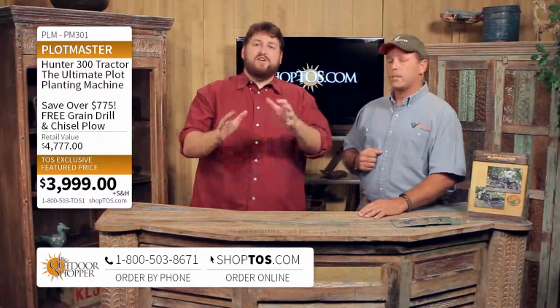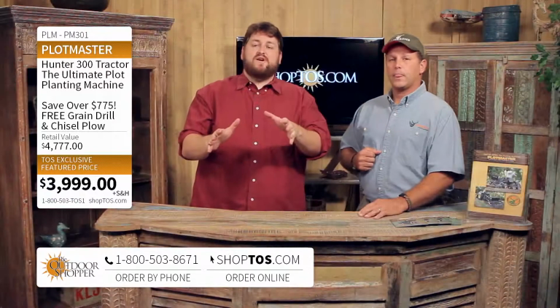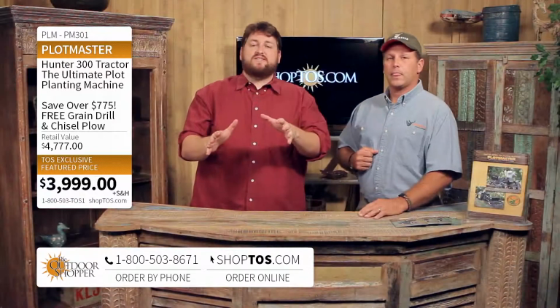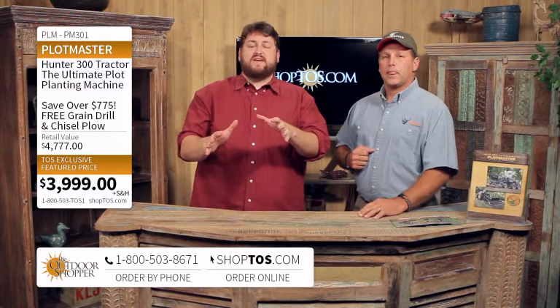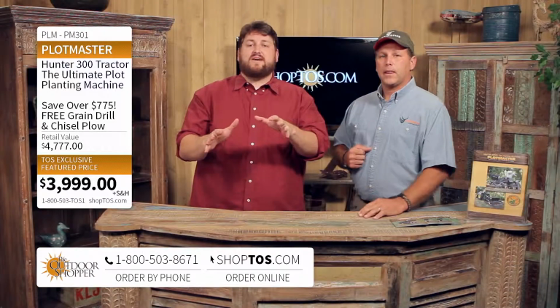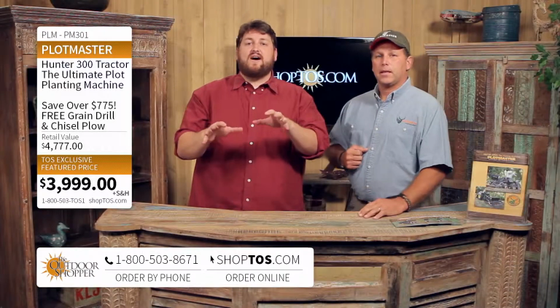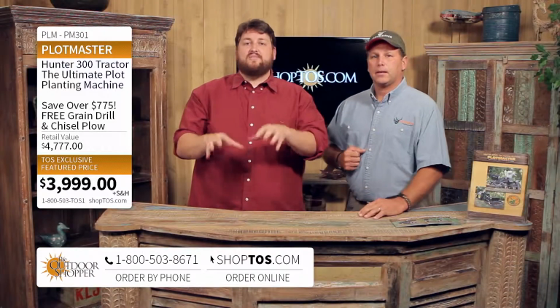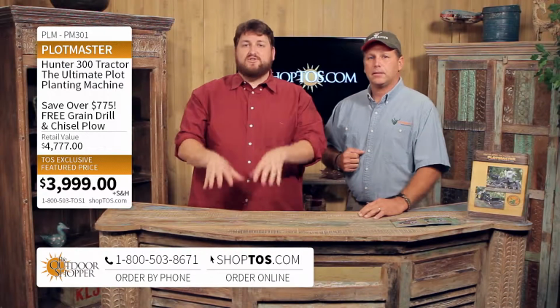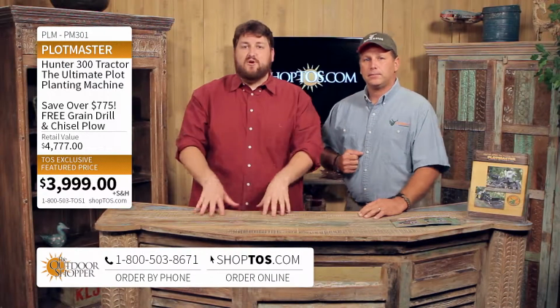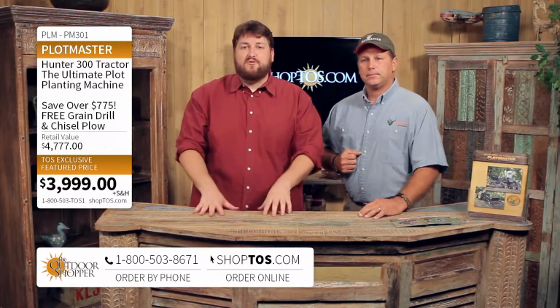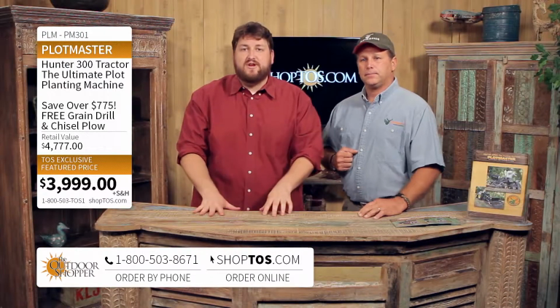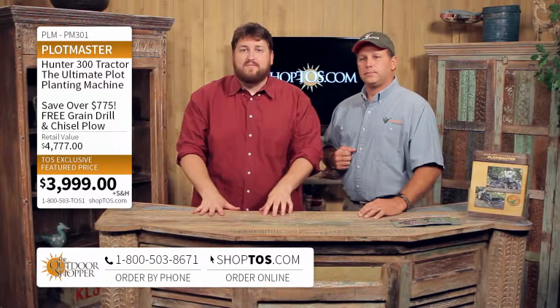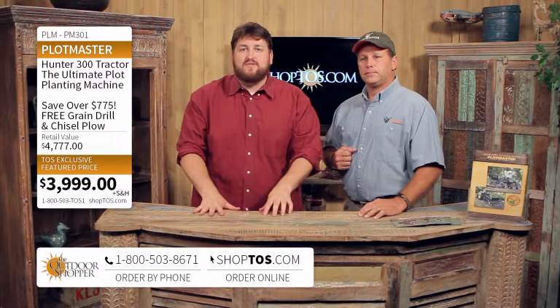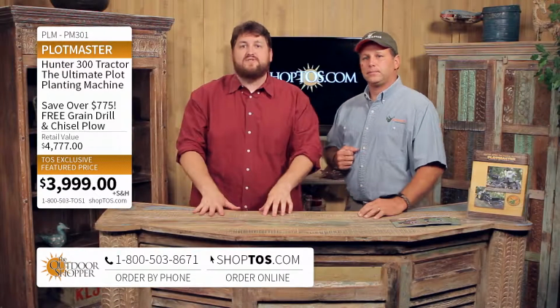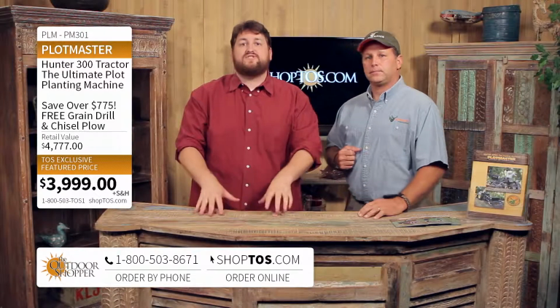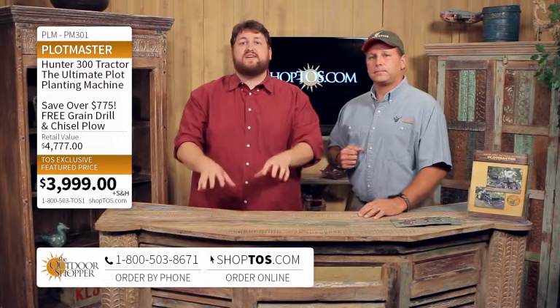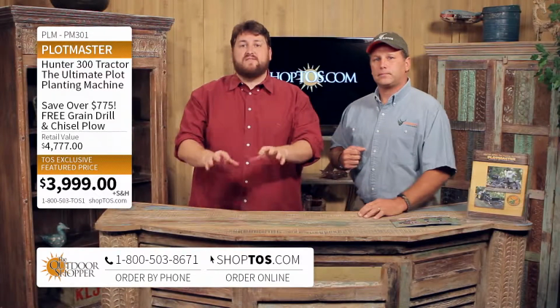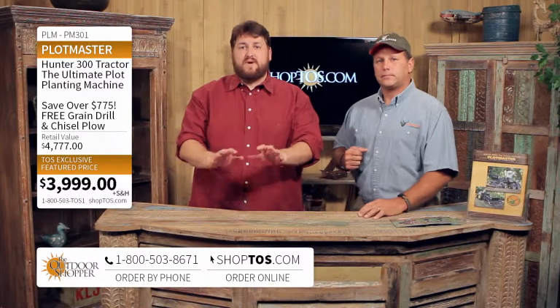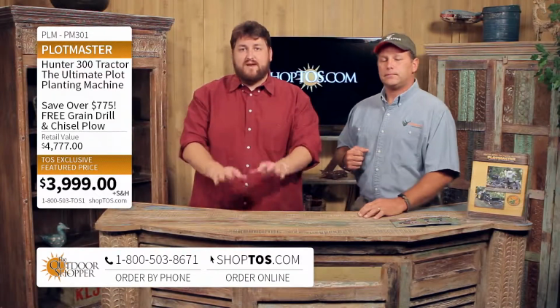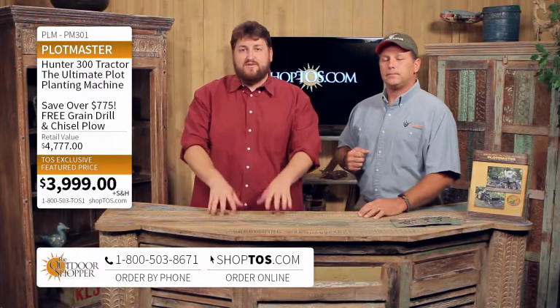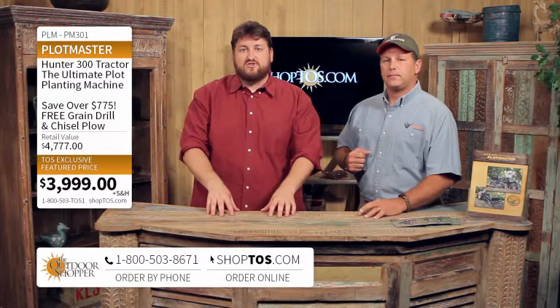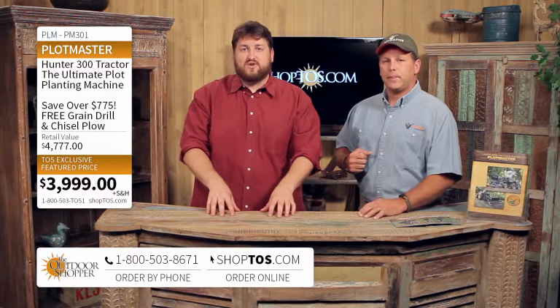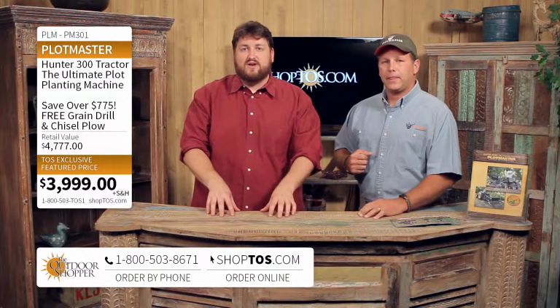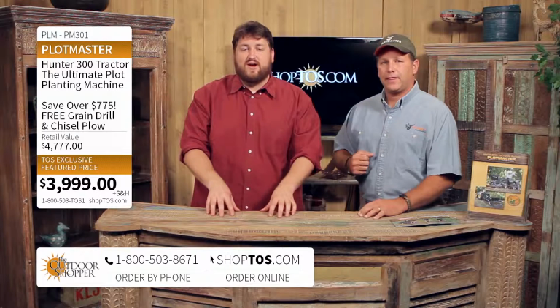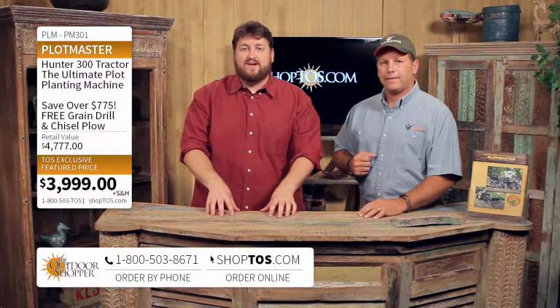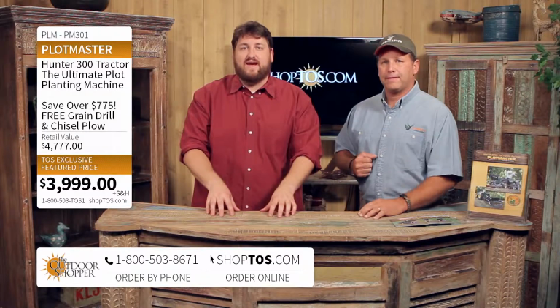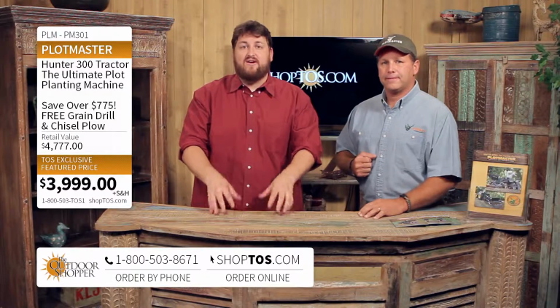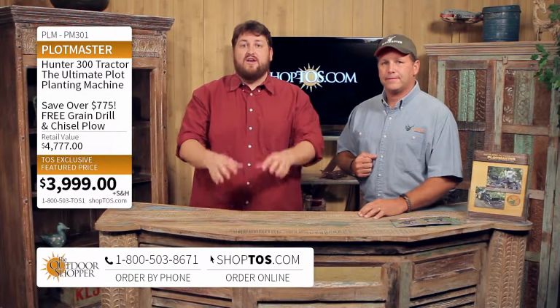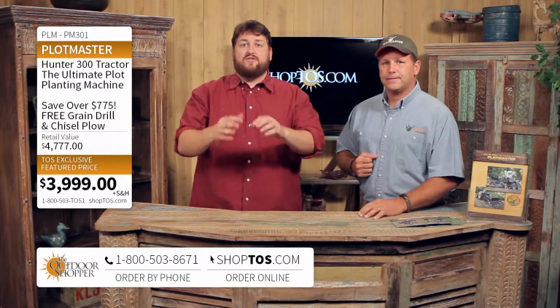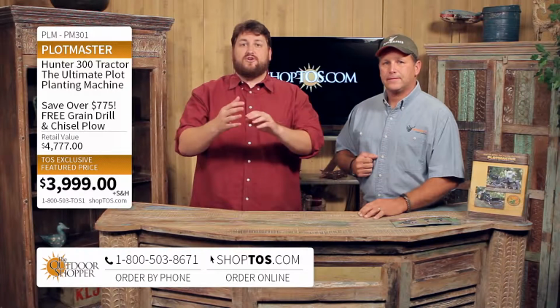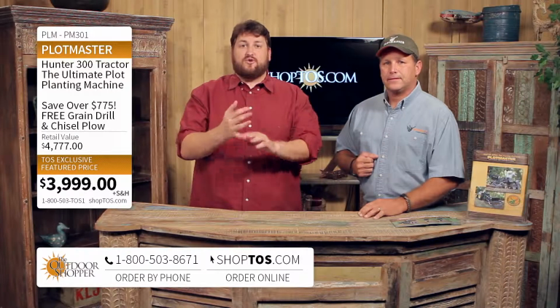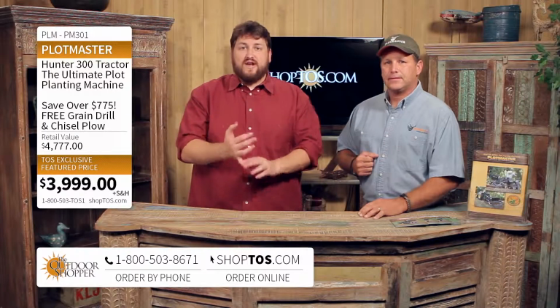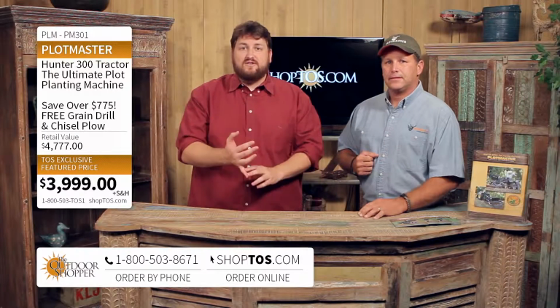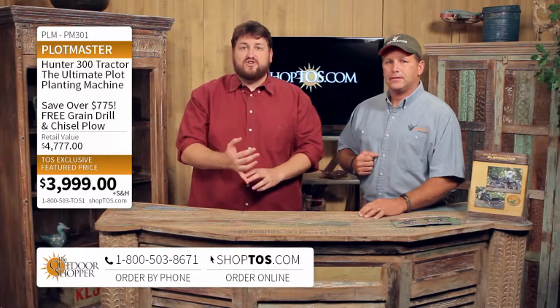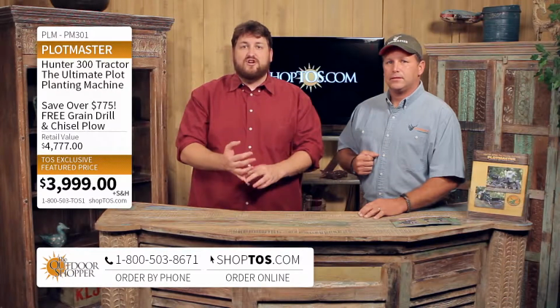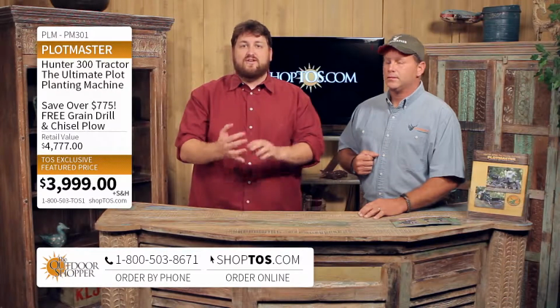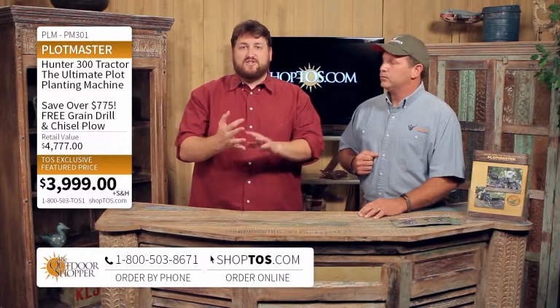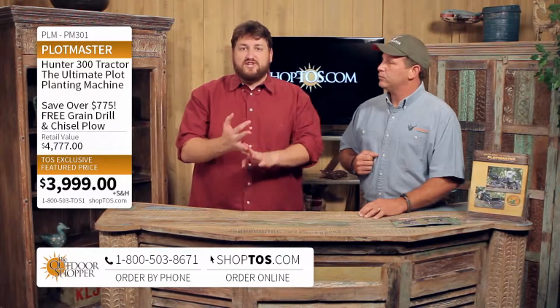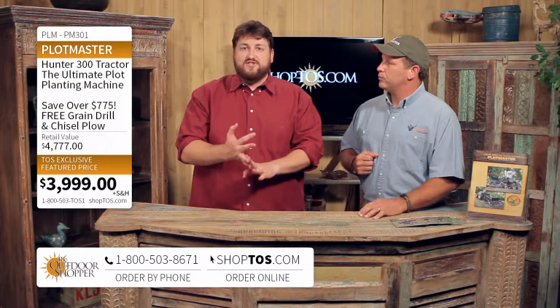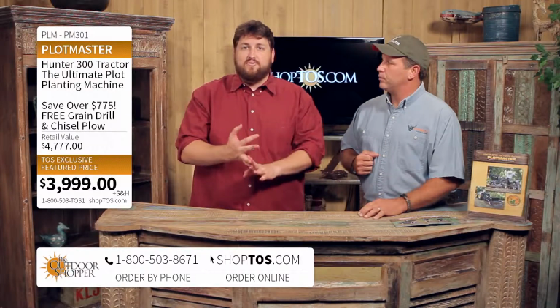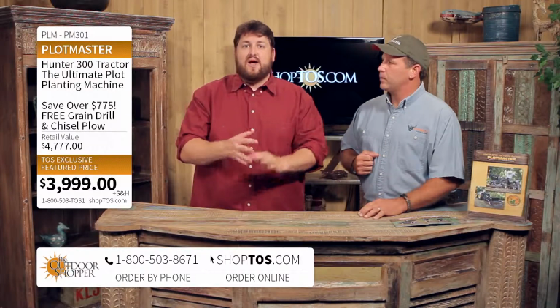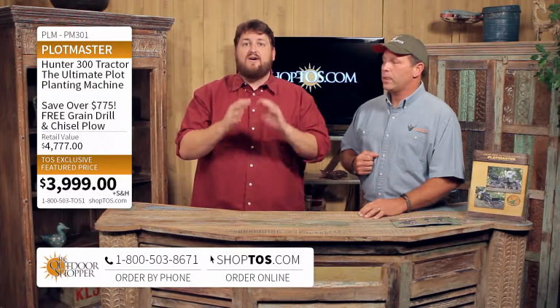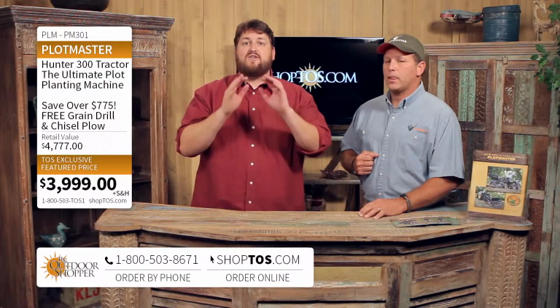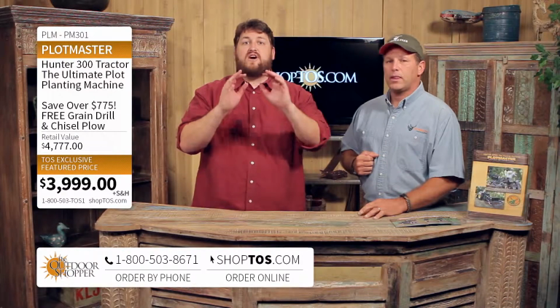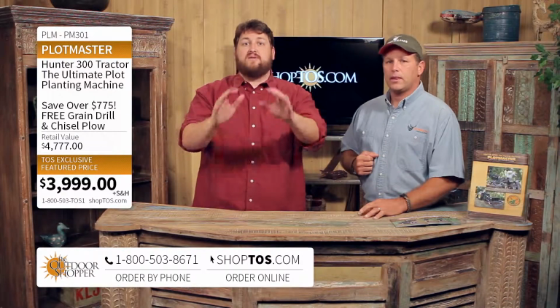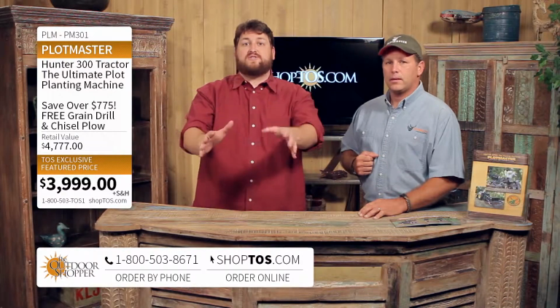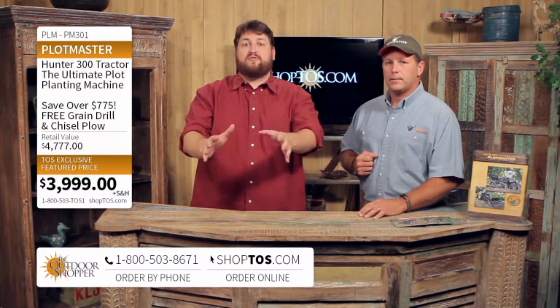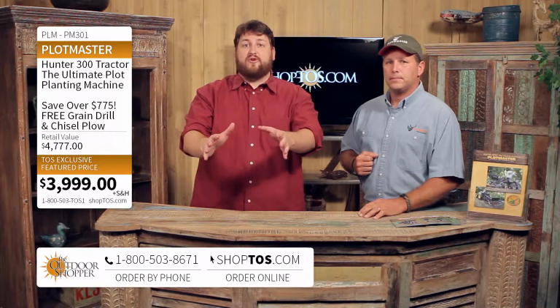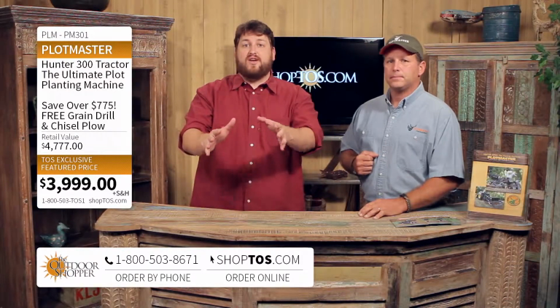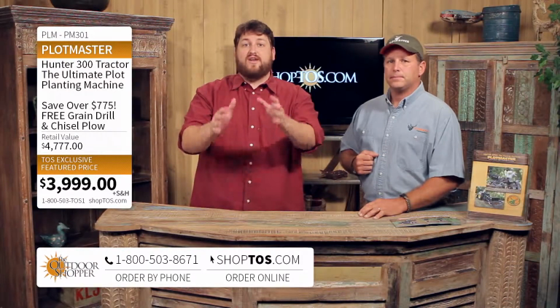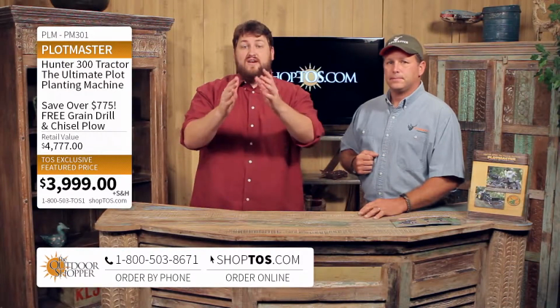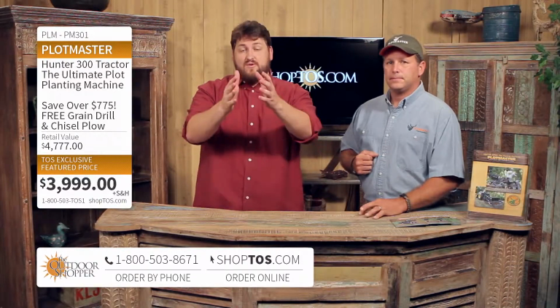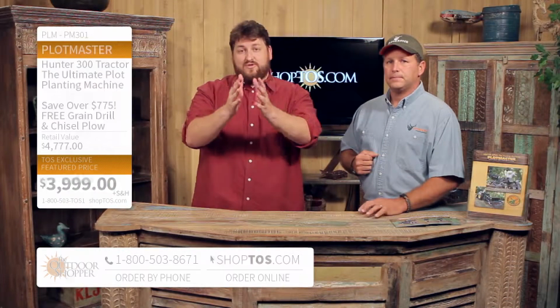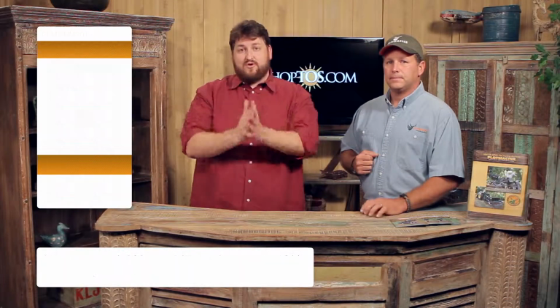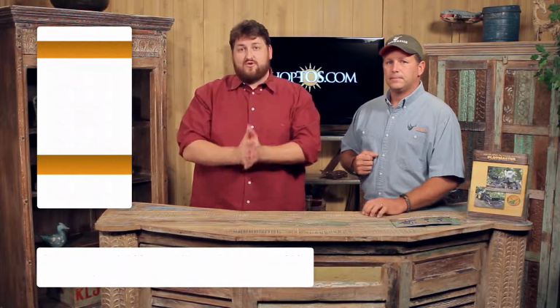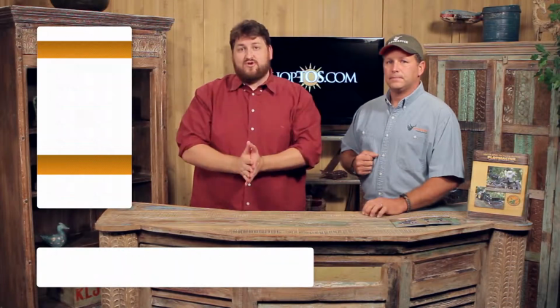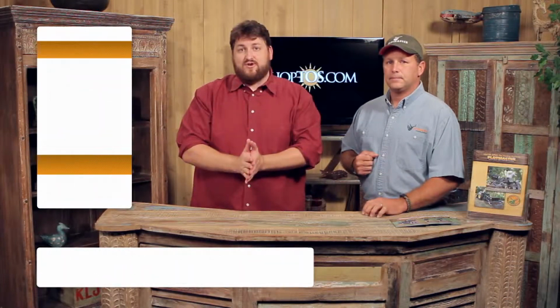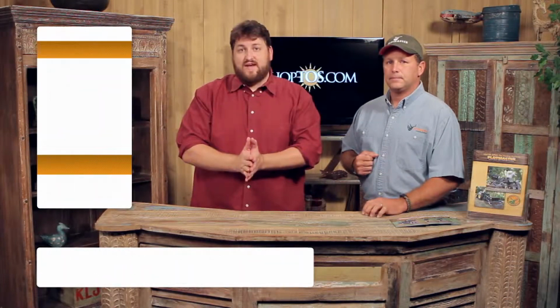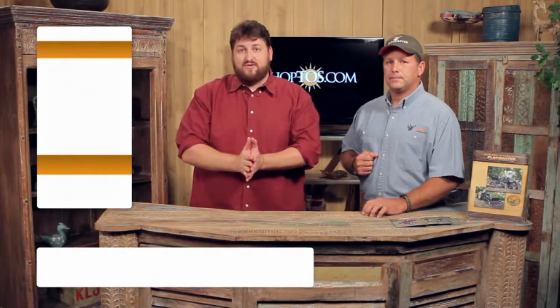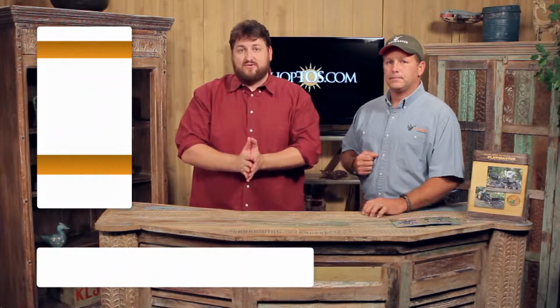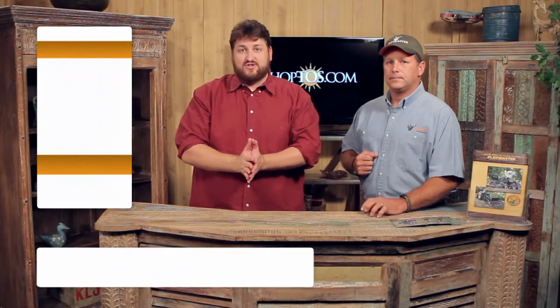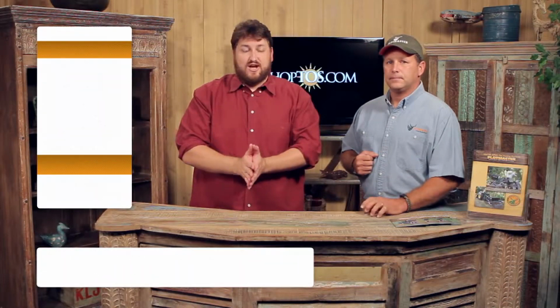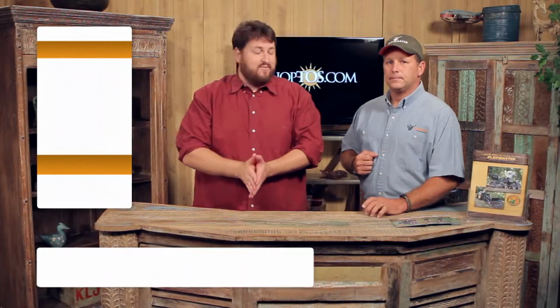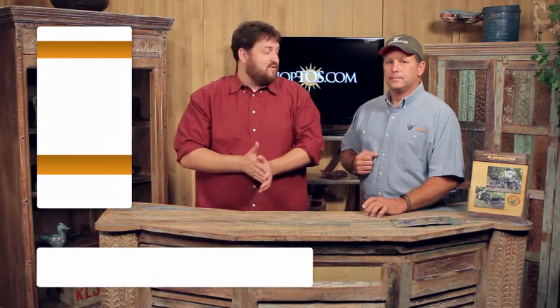ShopTOS.com, the outdoor shopper — call the toll-free number at the bottom of your screen. The grain drill and the chisel plow come free with your order on the outdoor shopper.